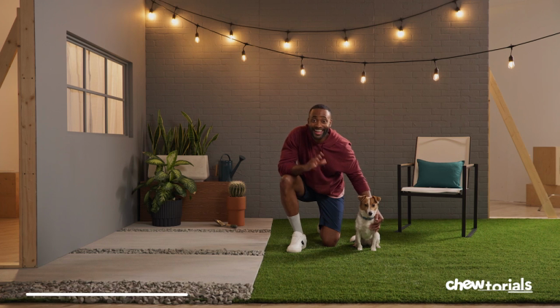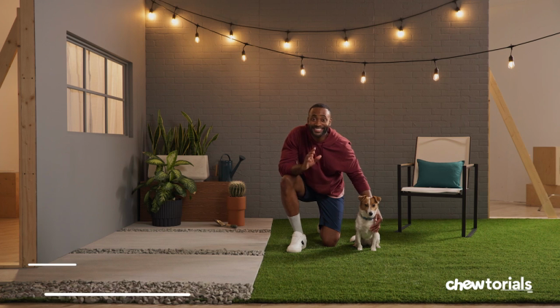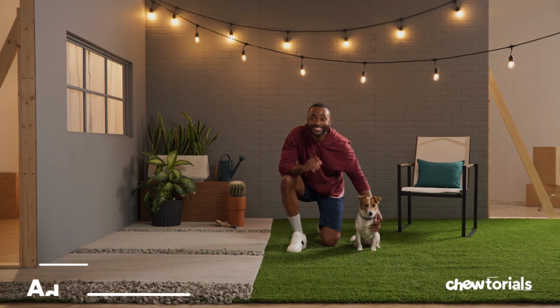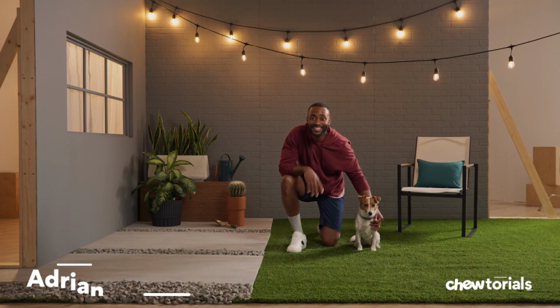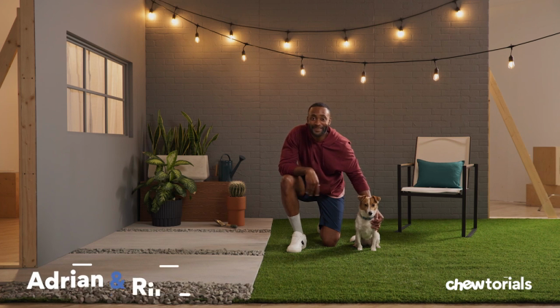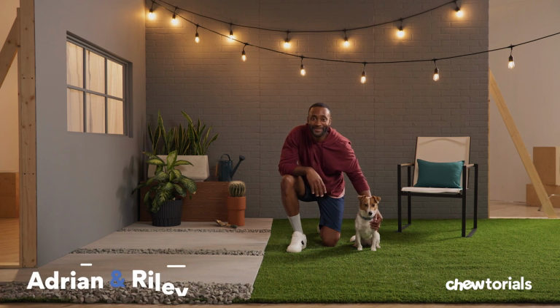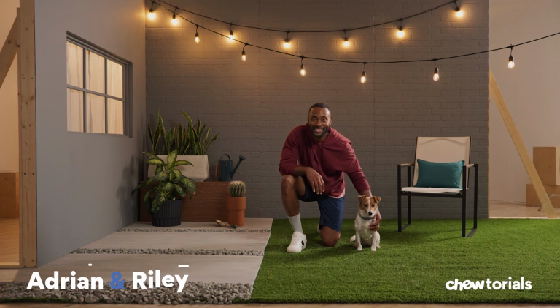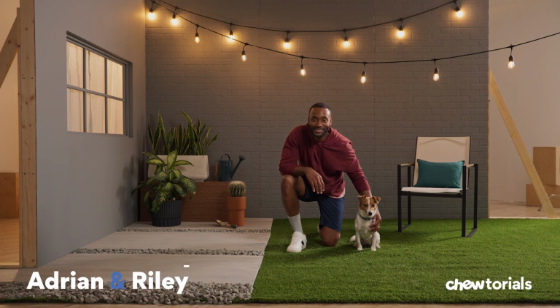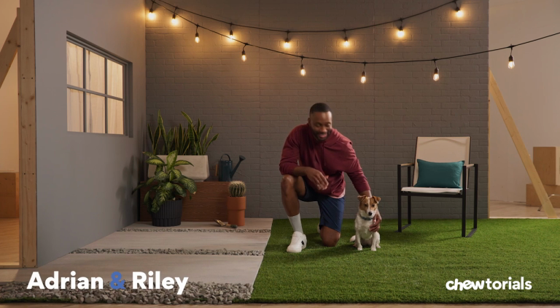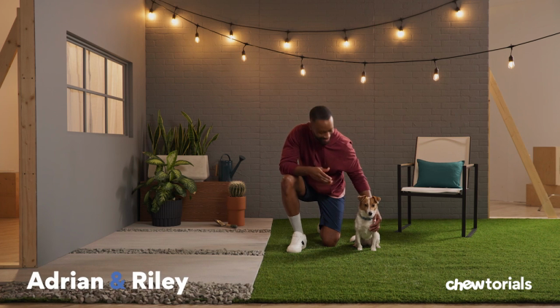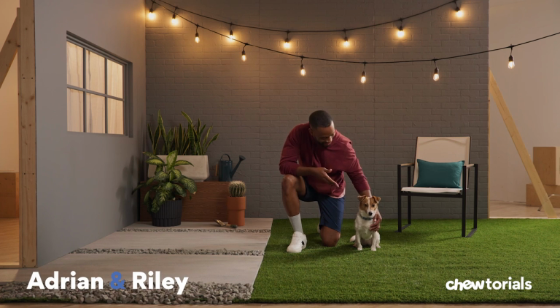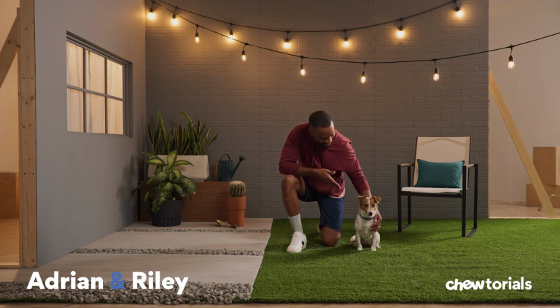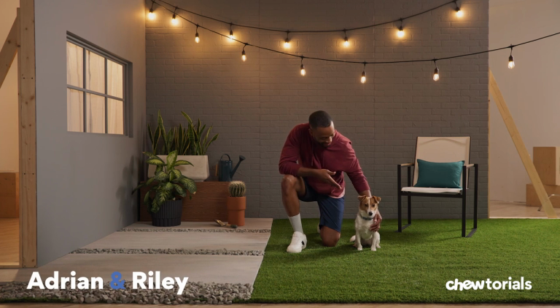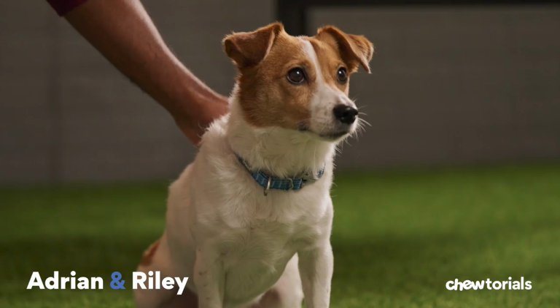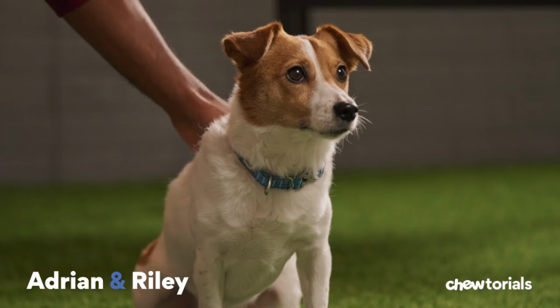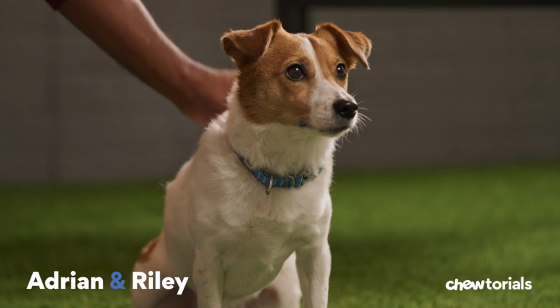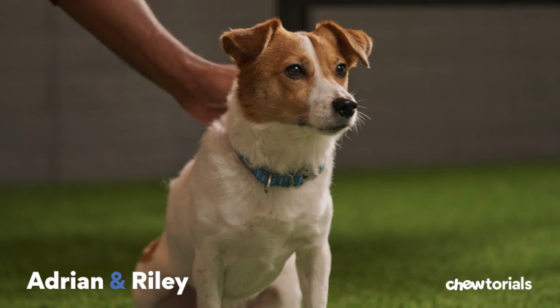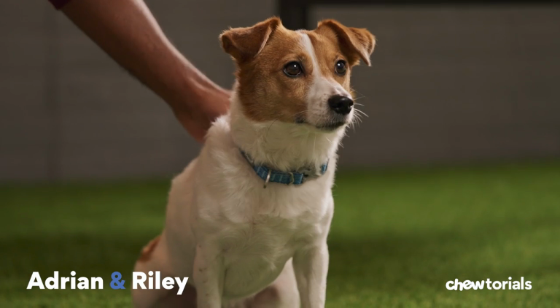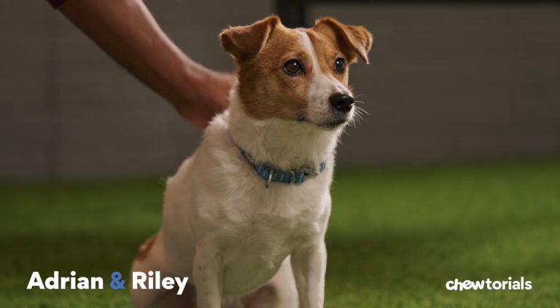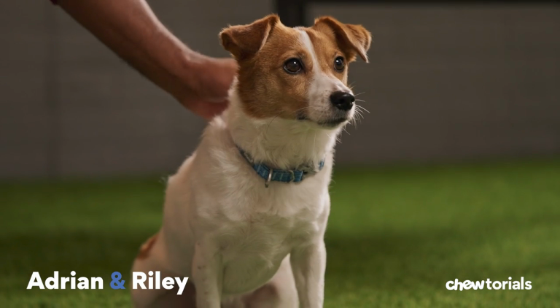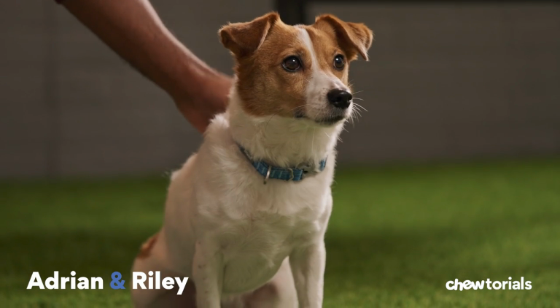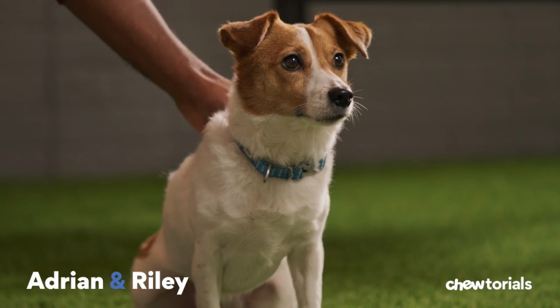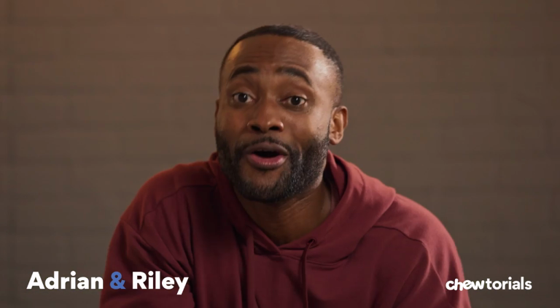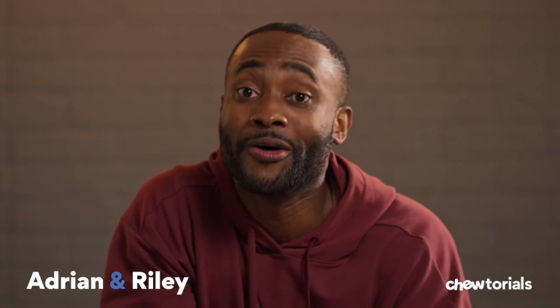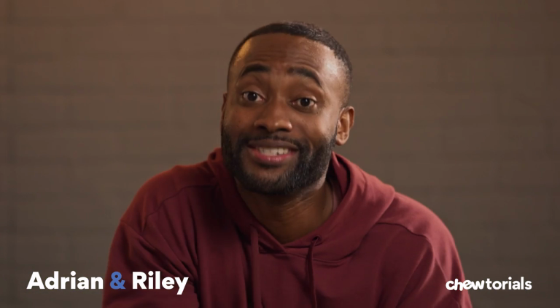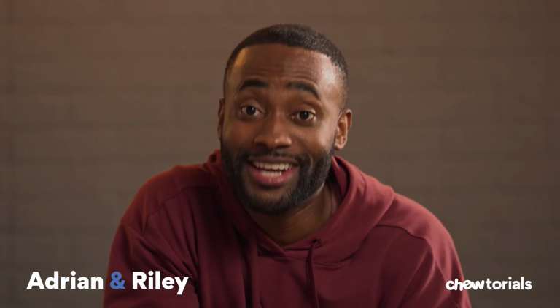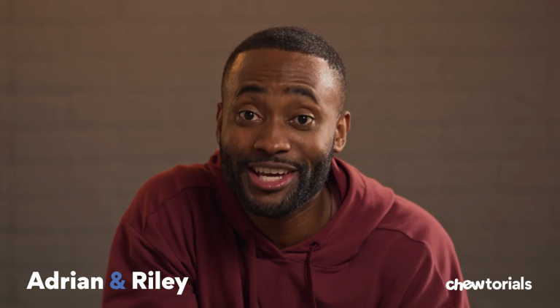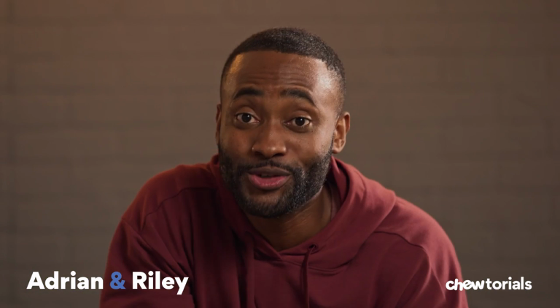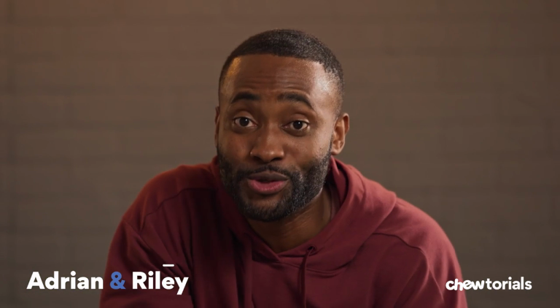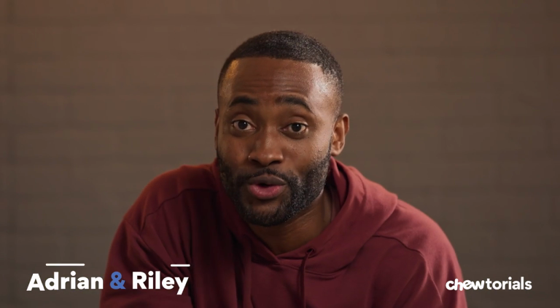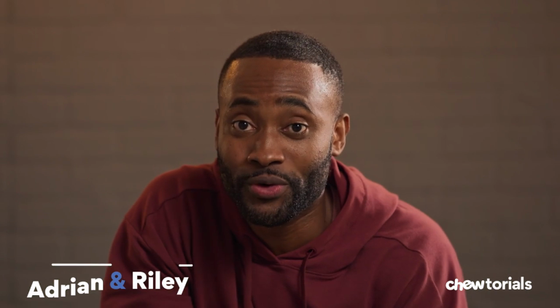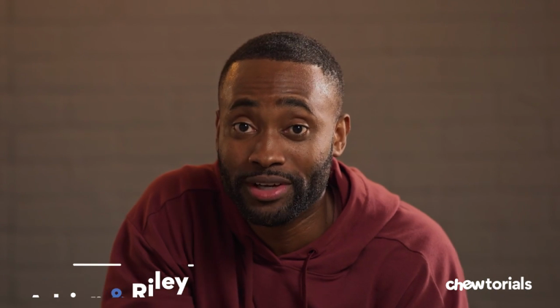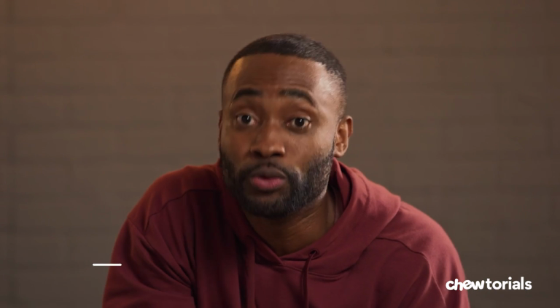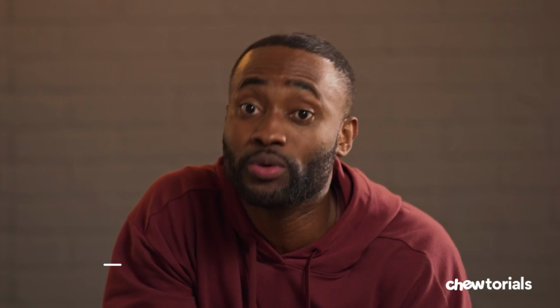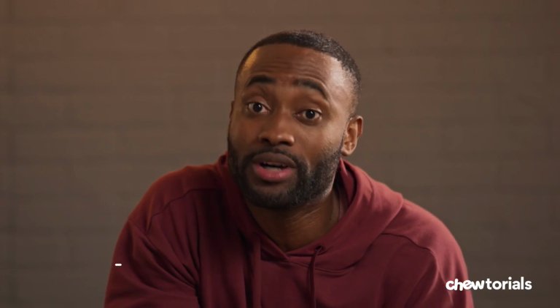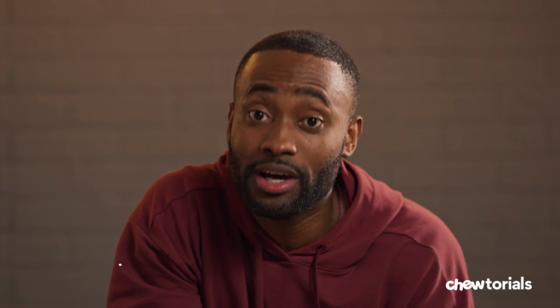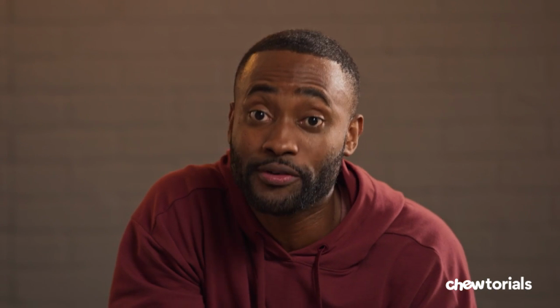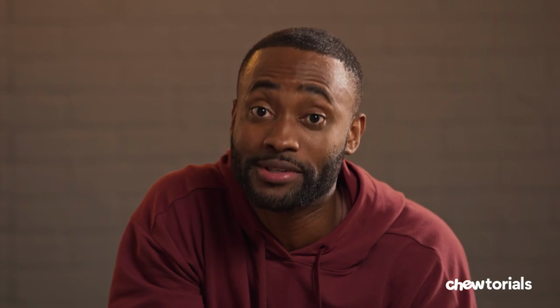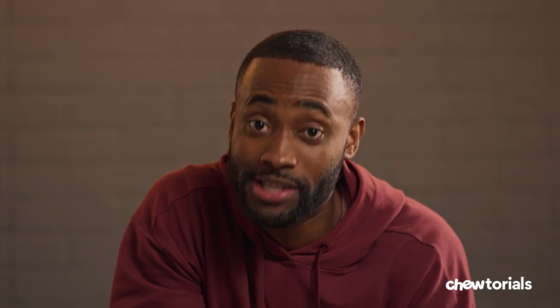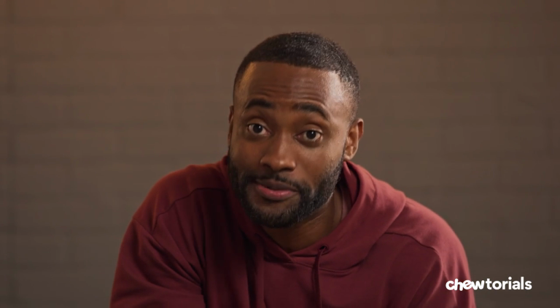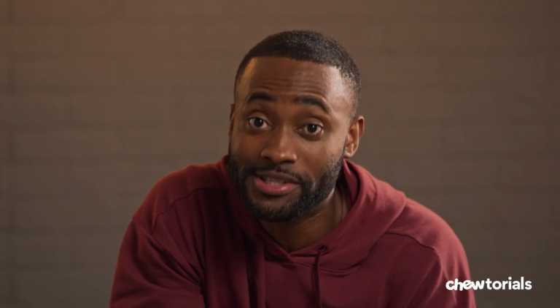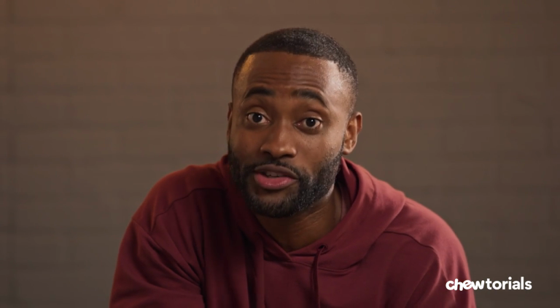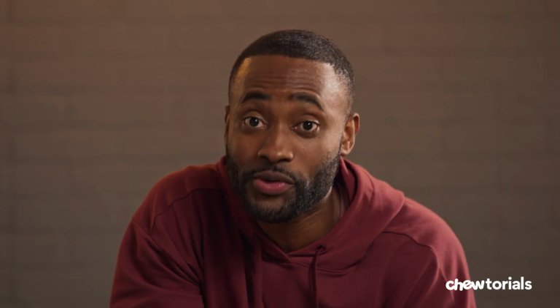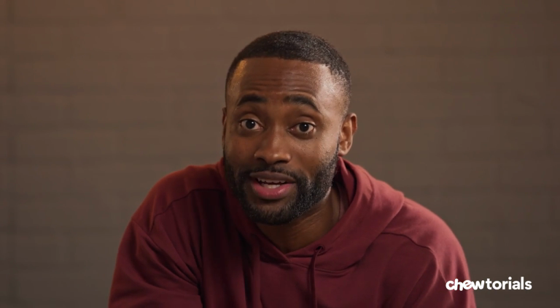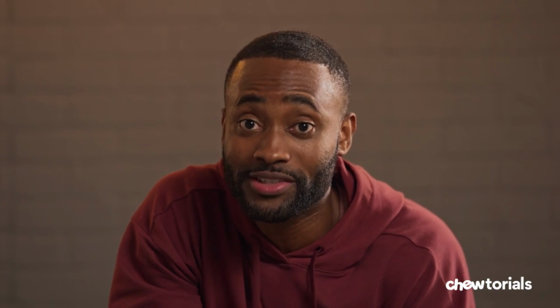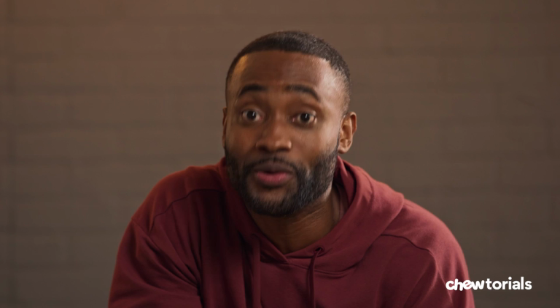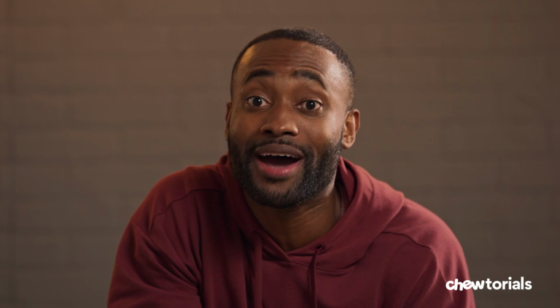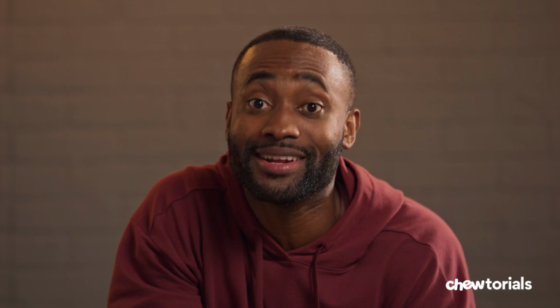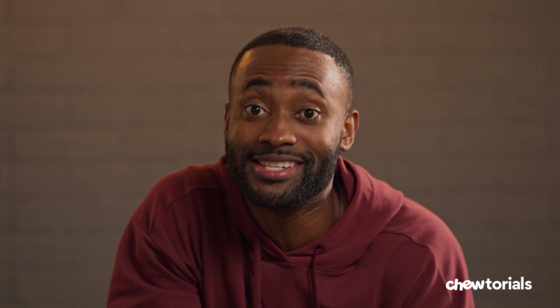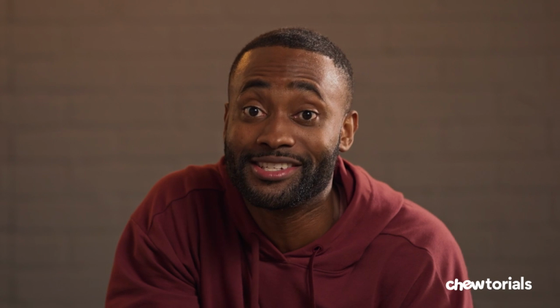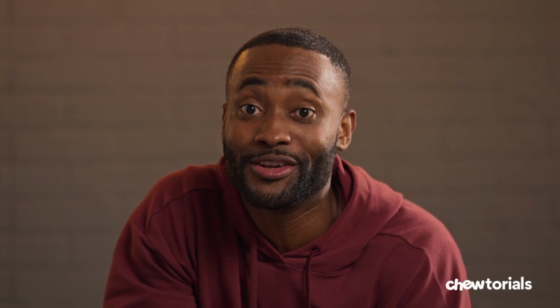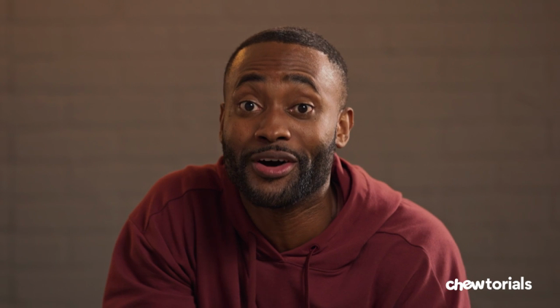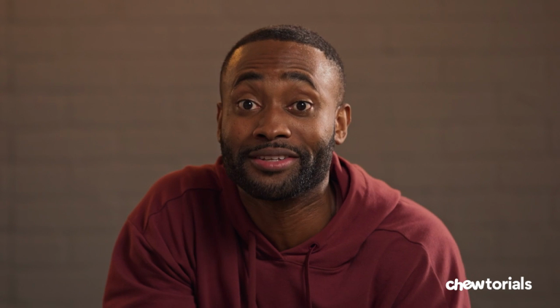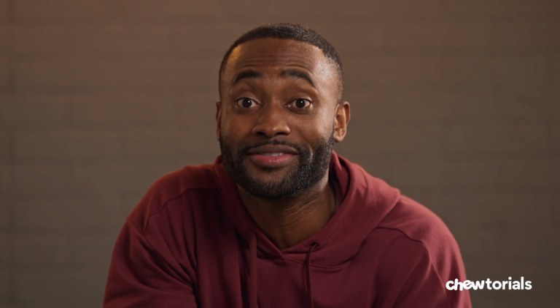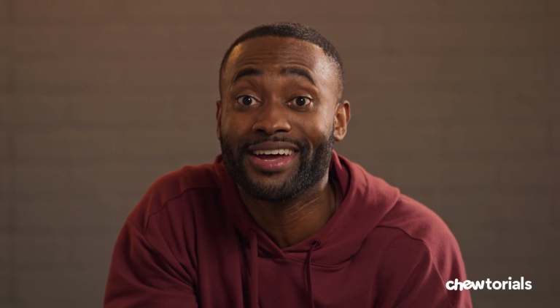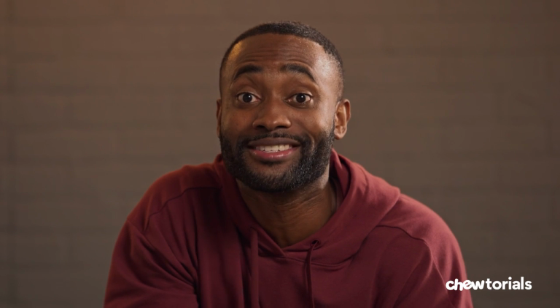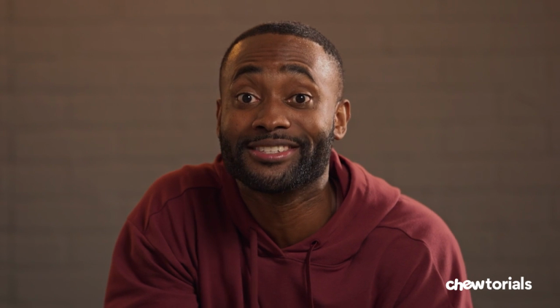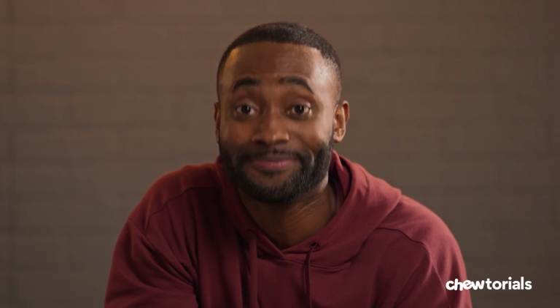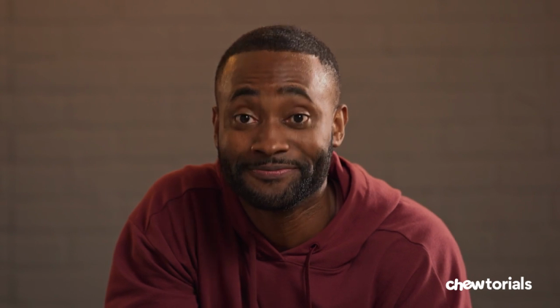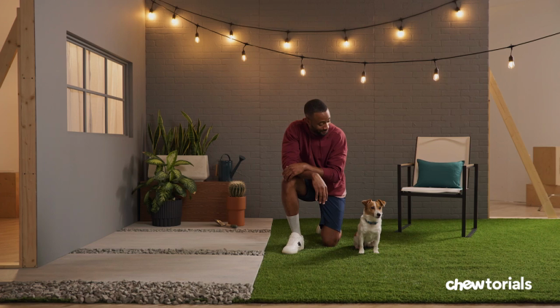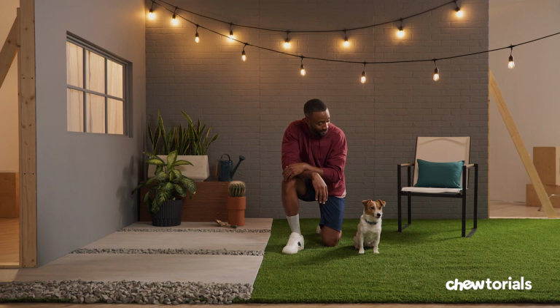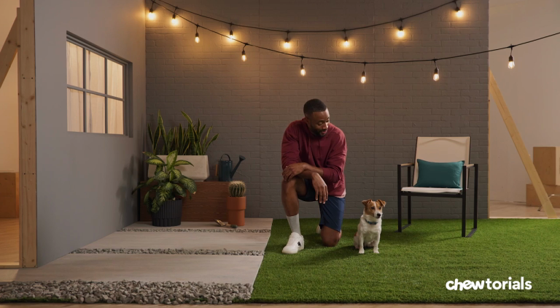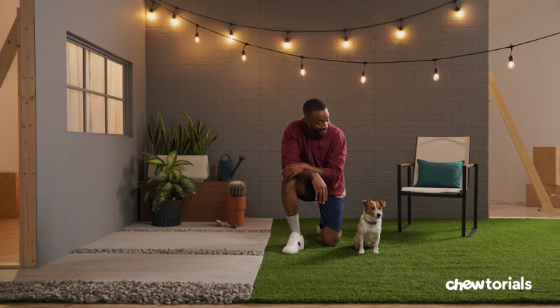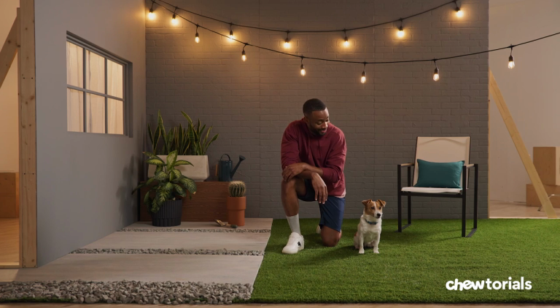Hey, I'm Adrian, and this is Riley. On today's tutorial, we'll cover tips and tricks on how to teach a dog to fetch. Ready?